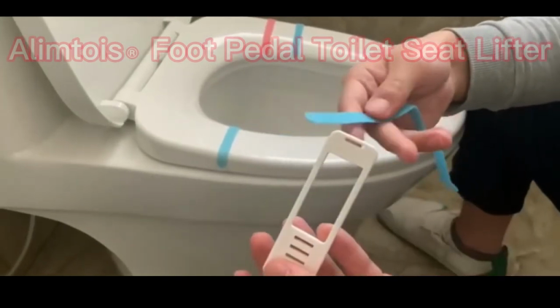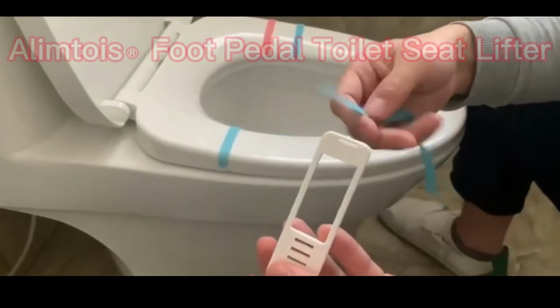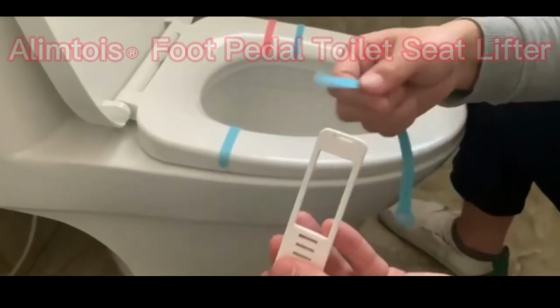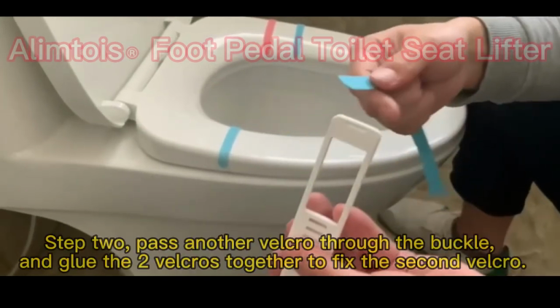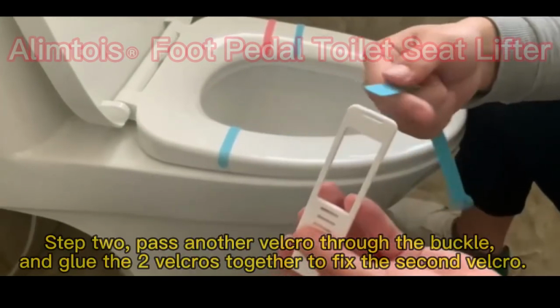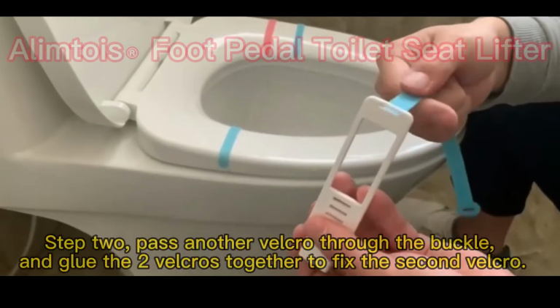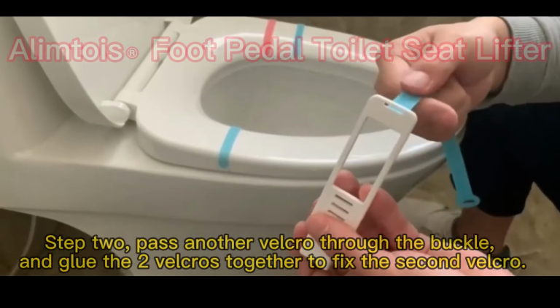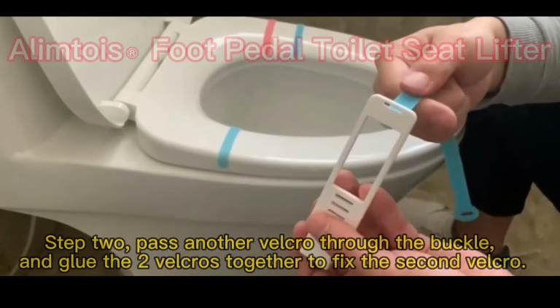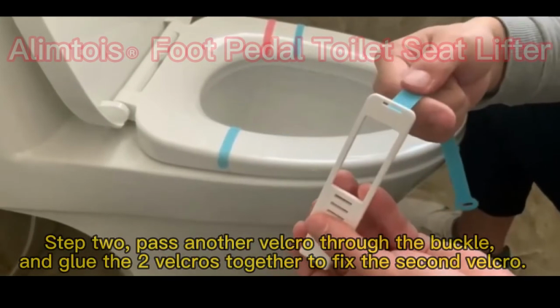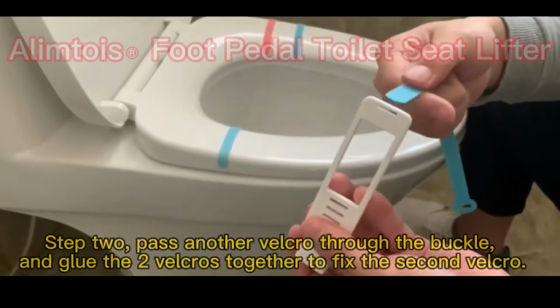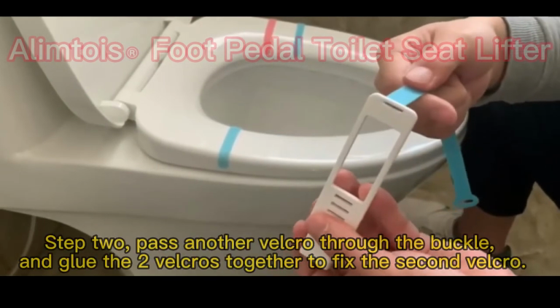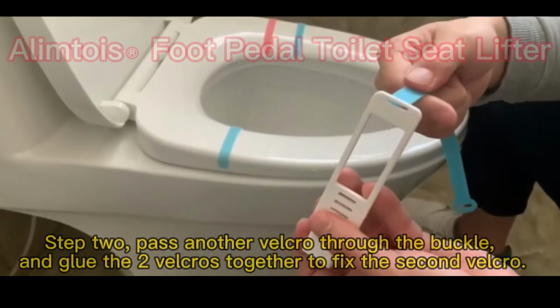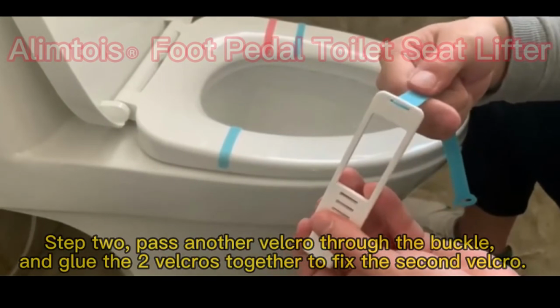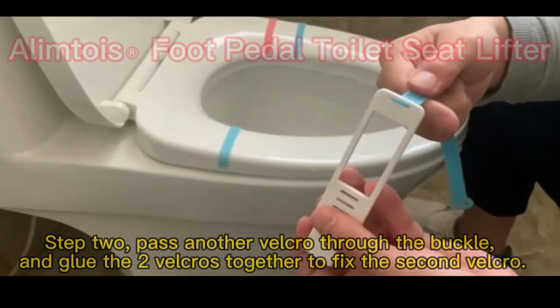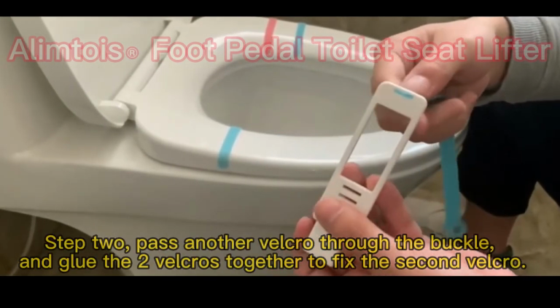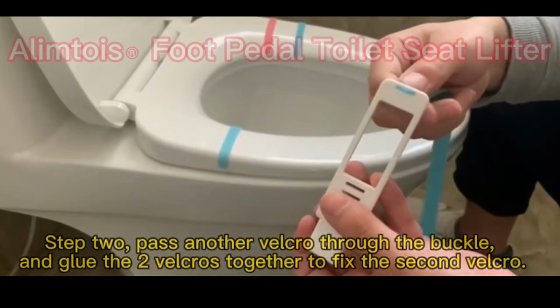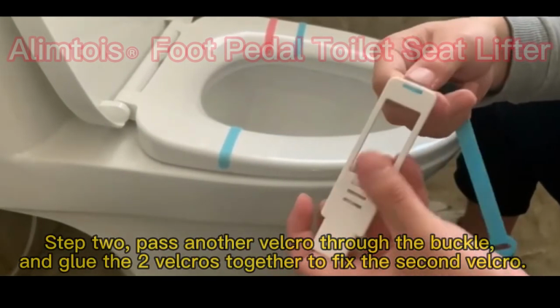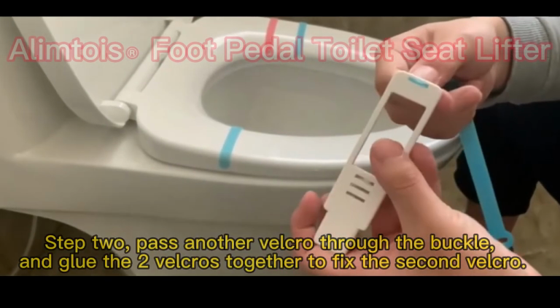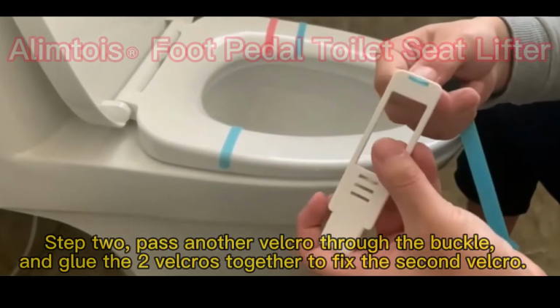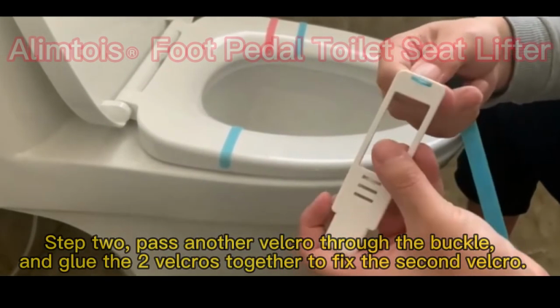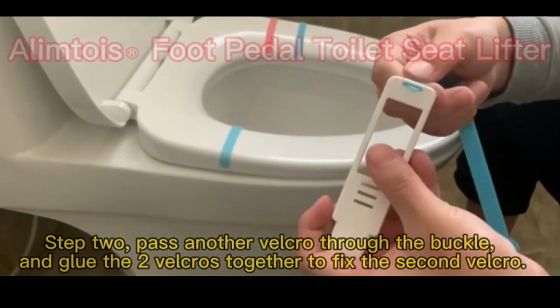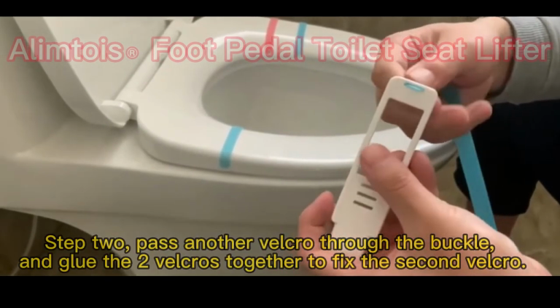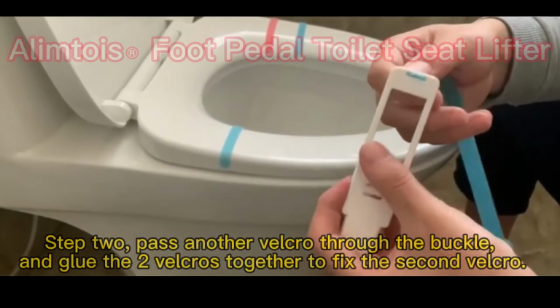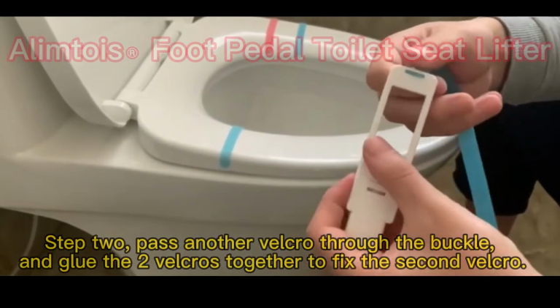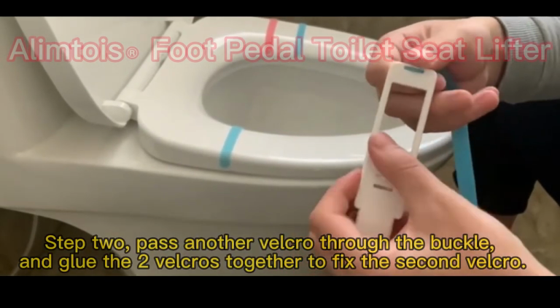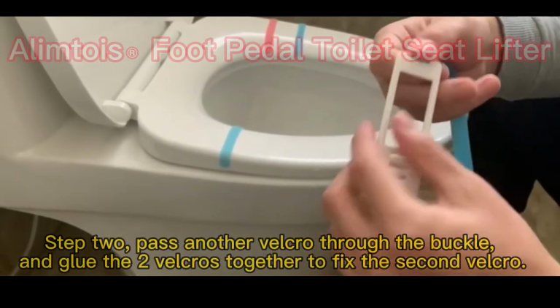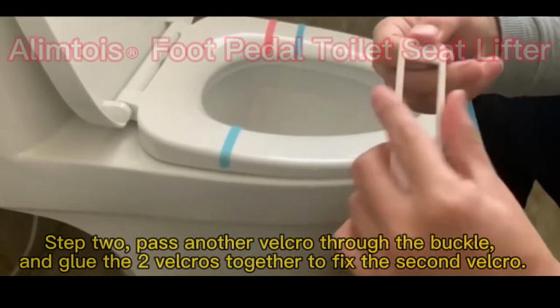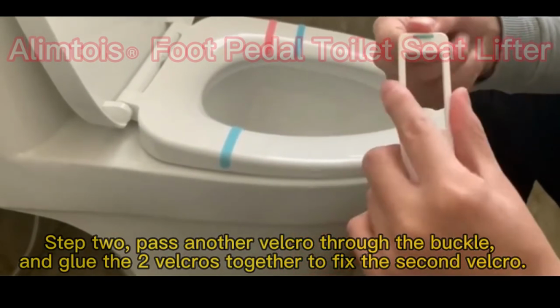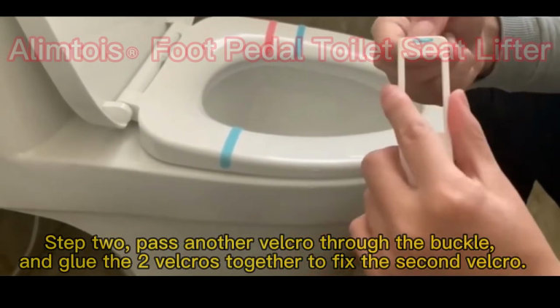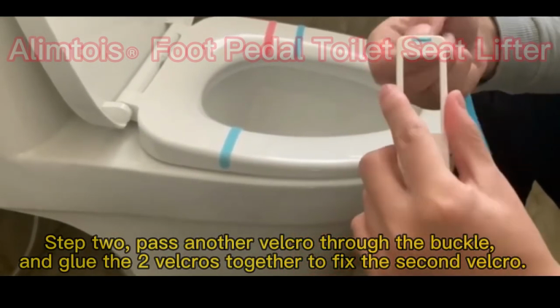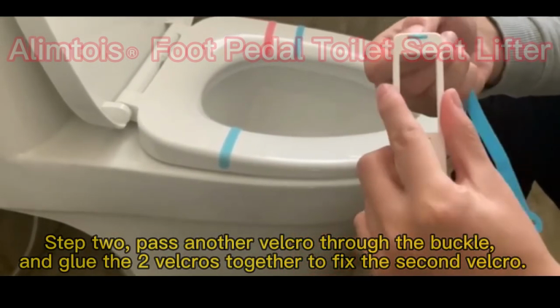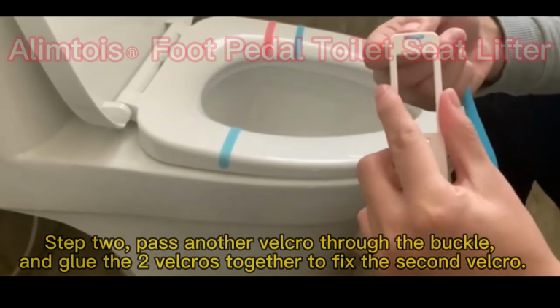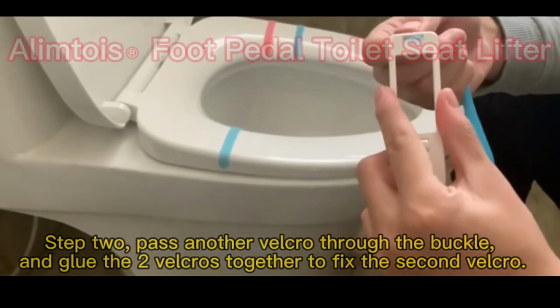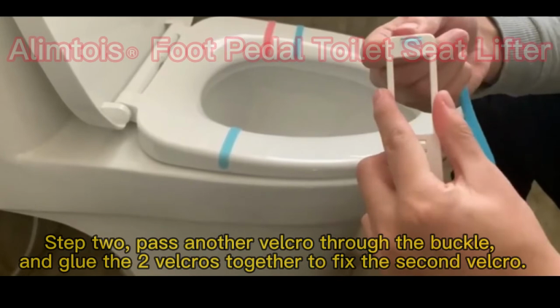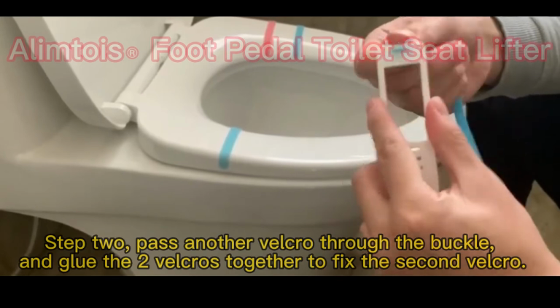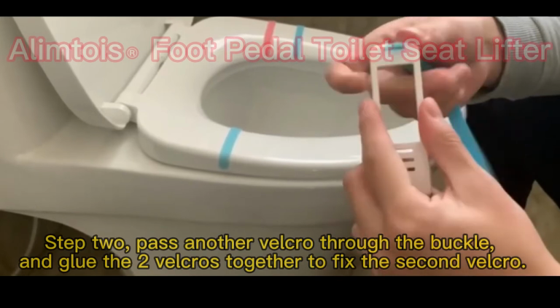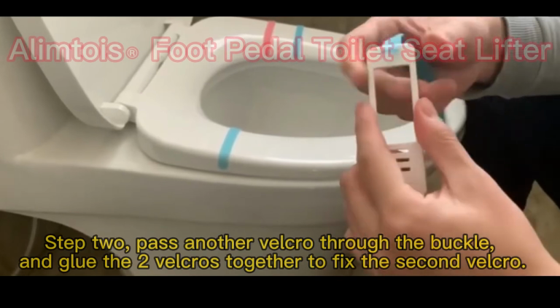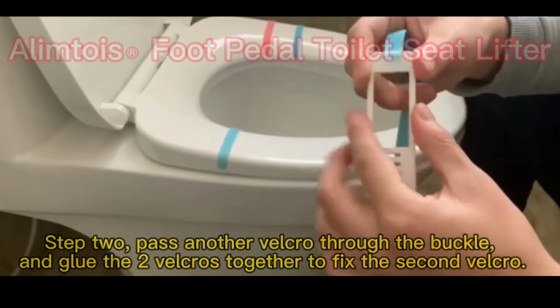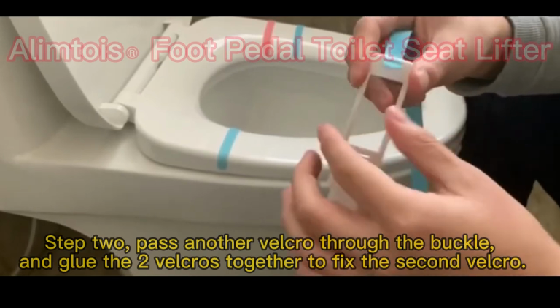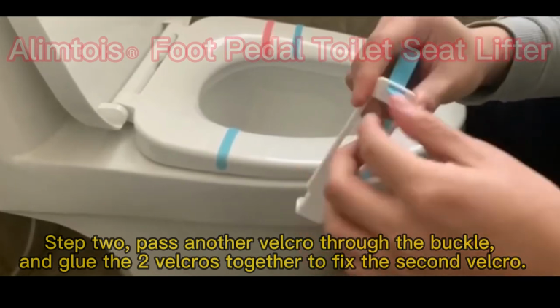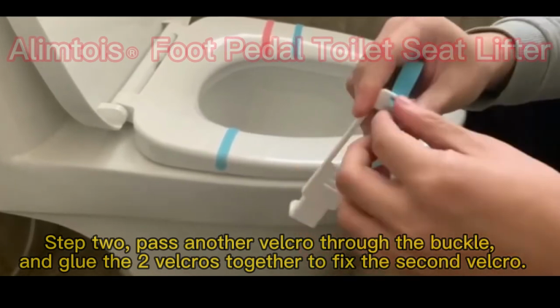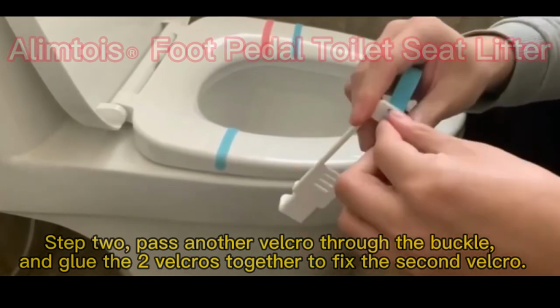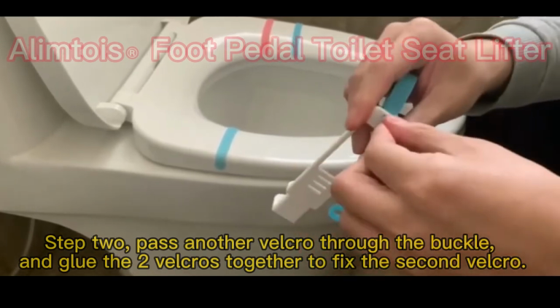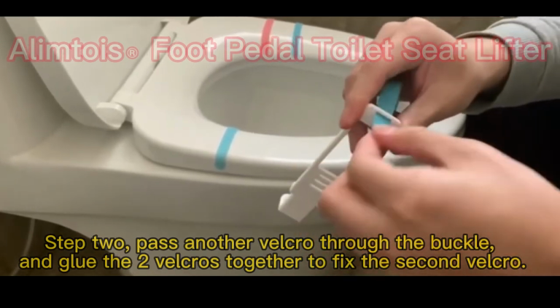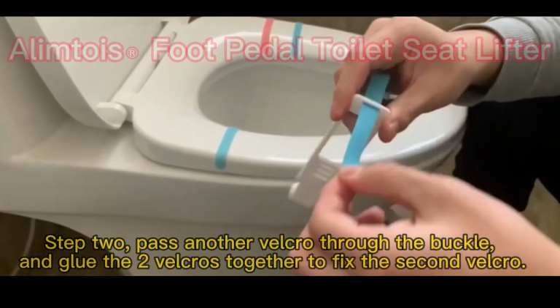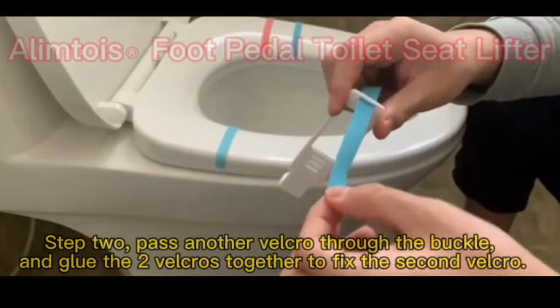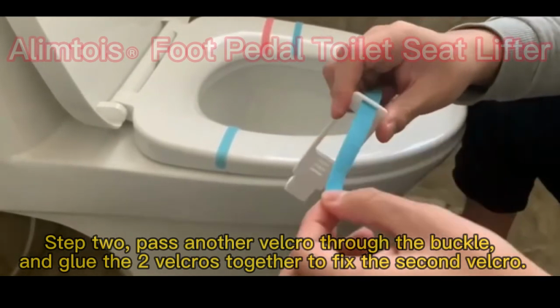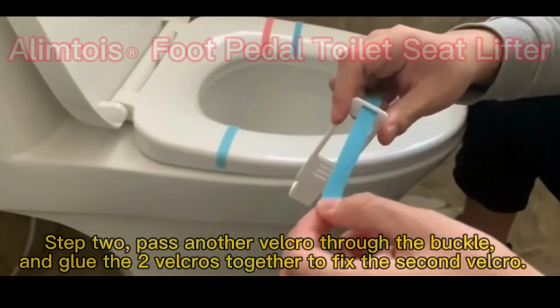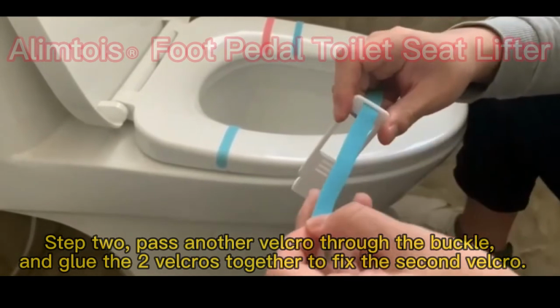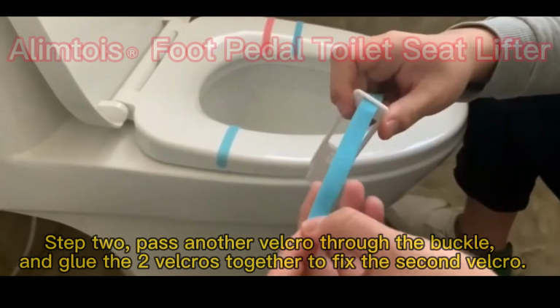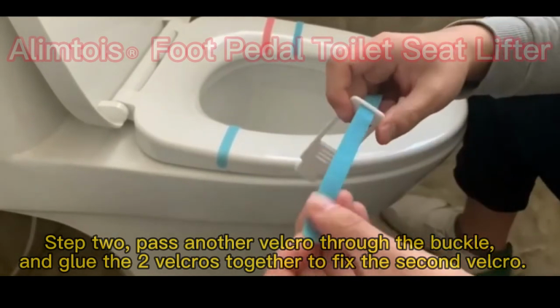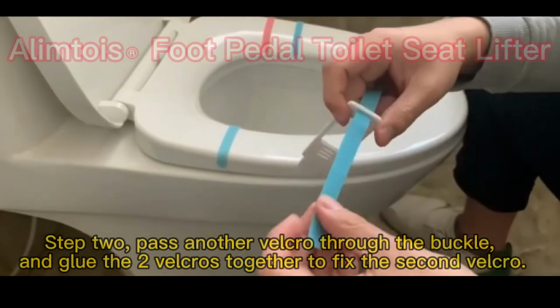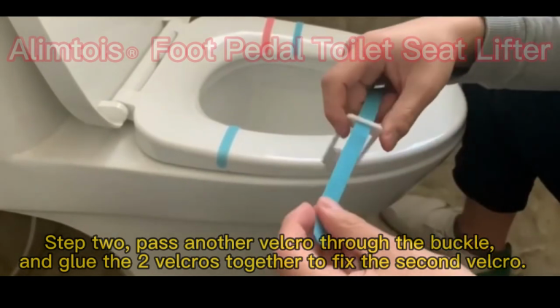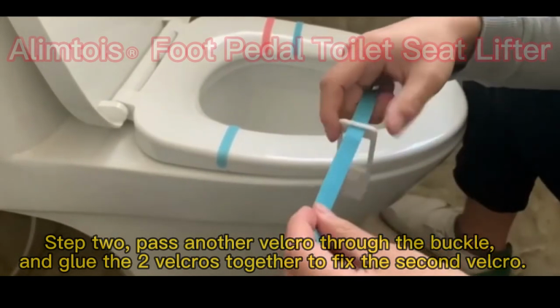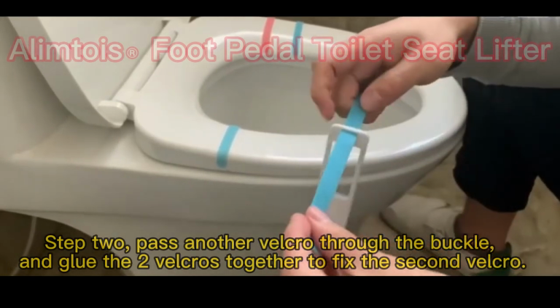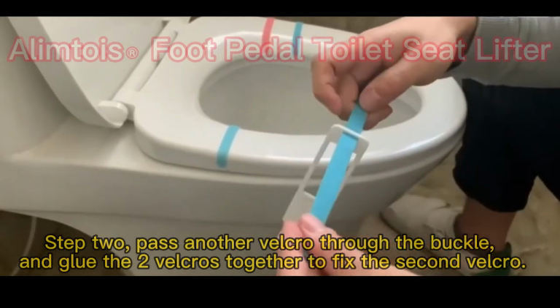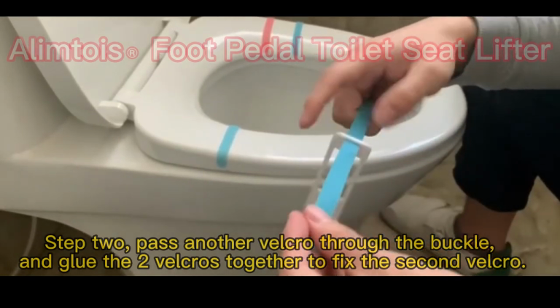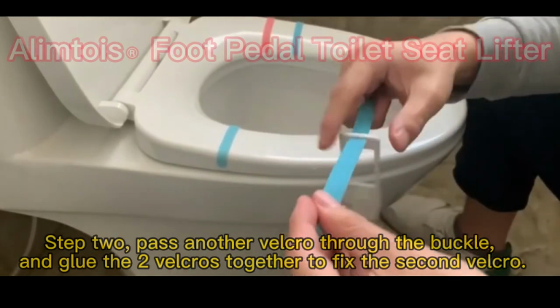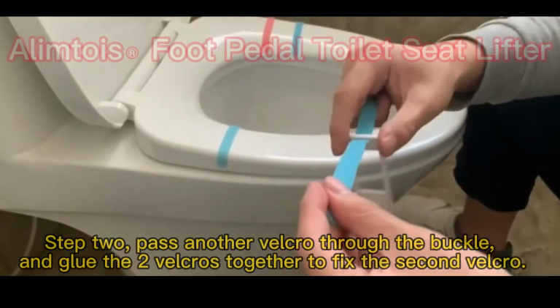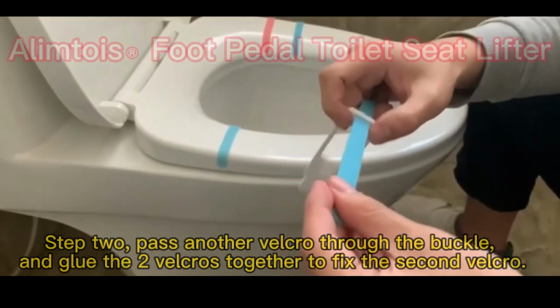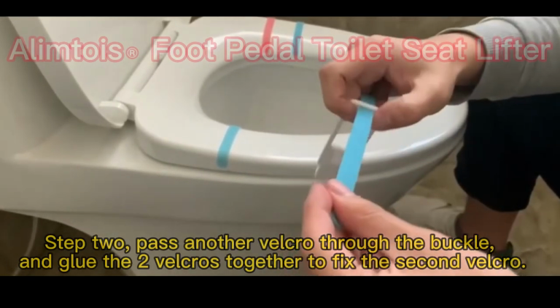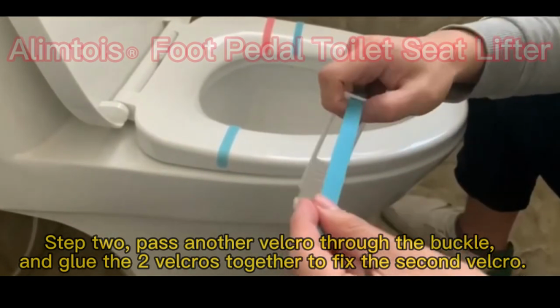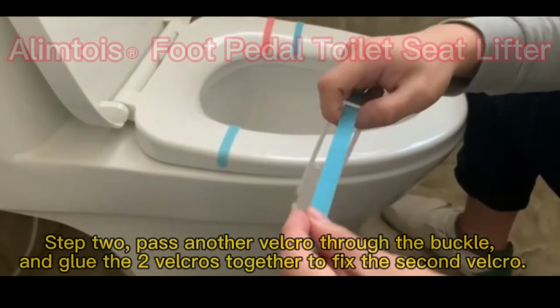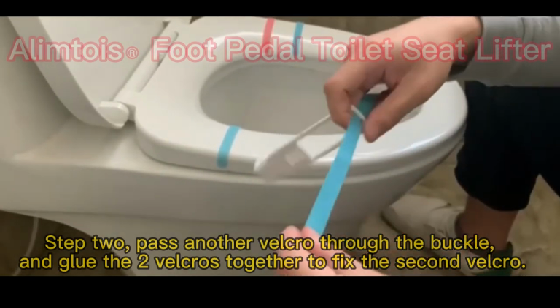Step 2: Pass another Velcro through the buckle, and glue the two Velcros together to fix the second Velcro.